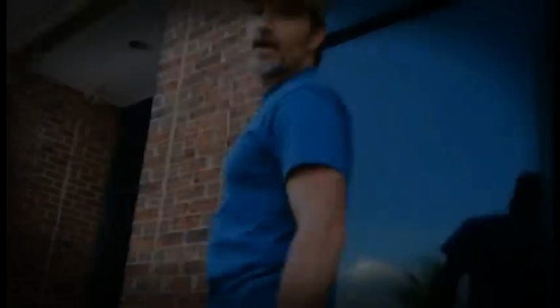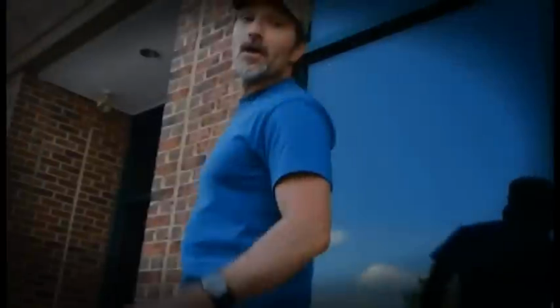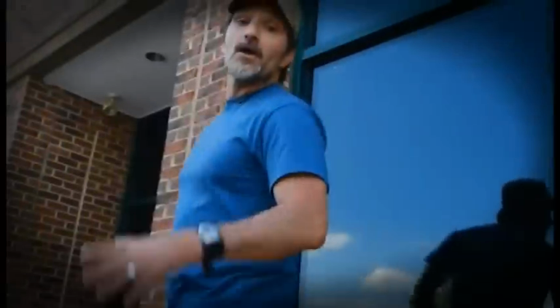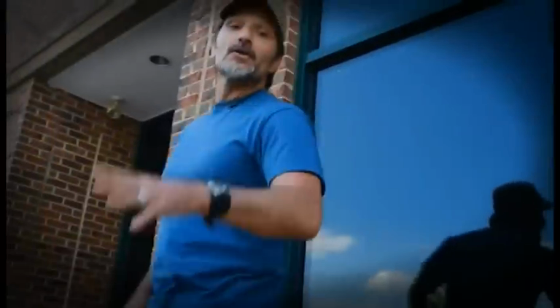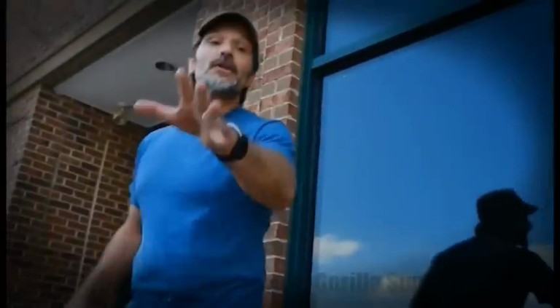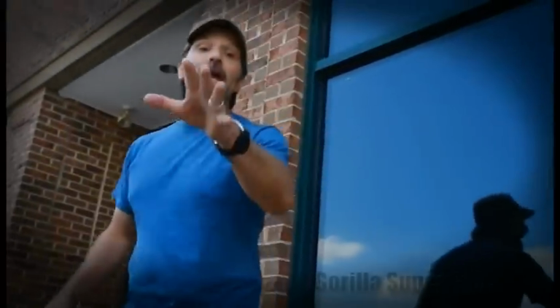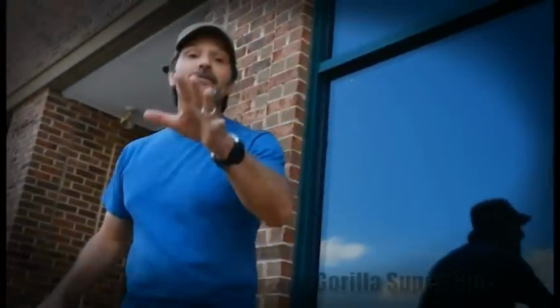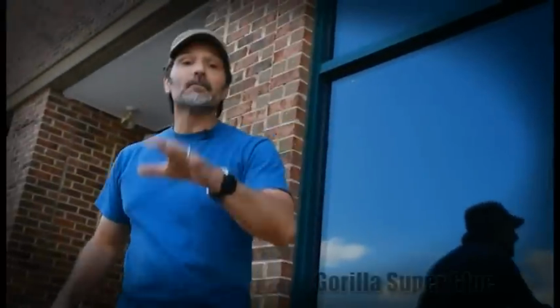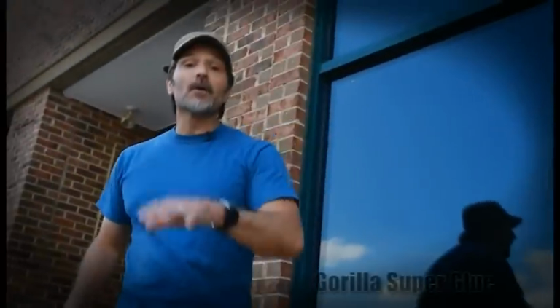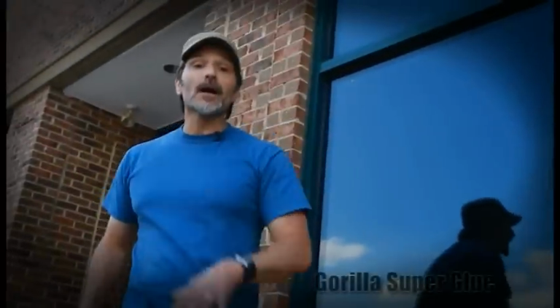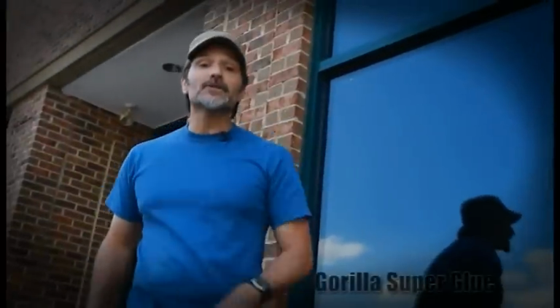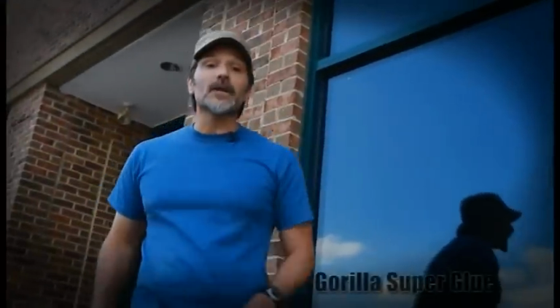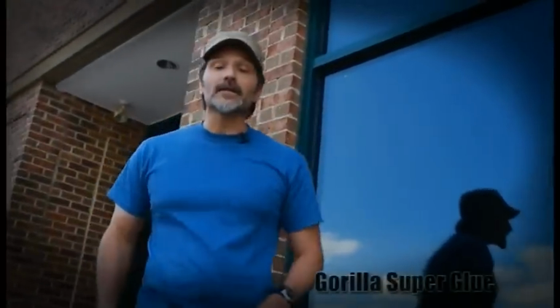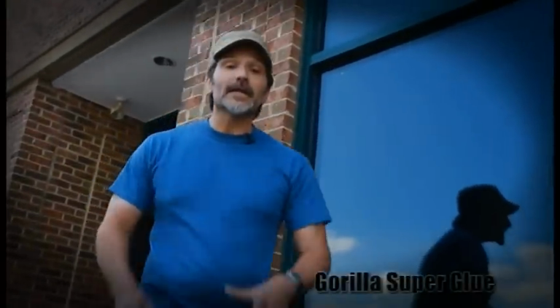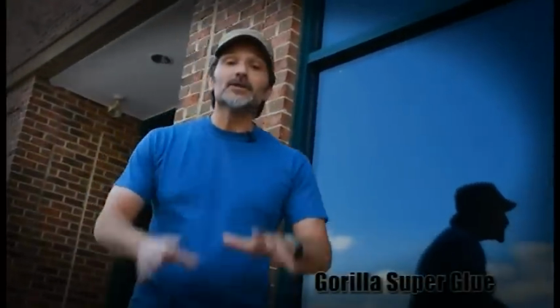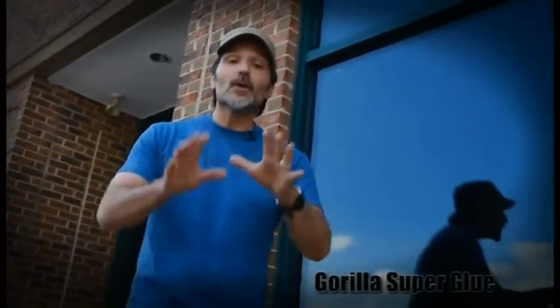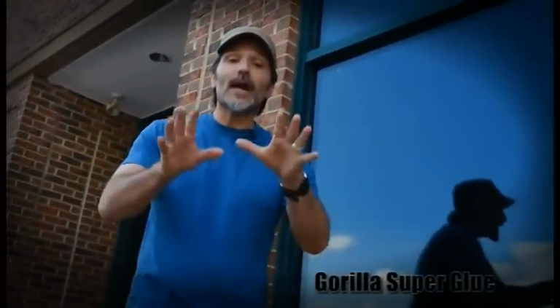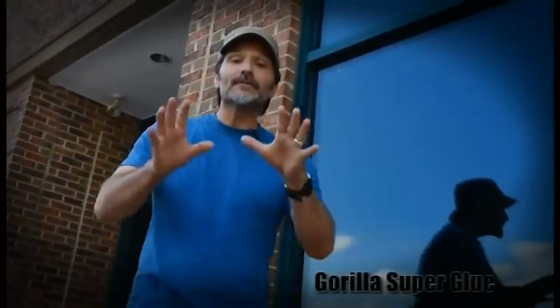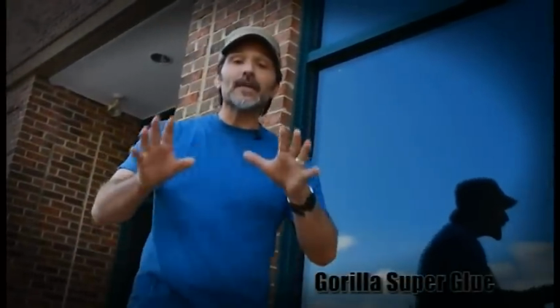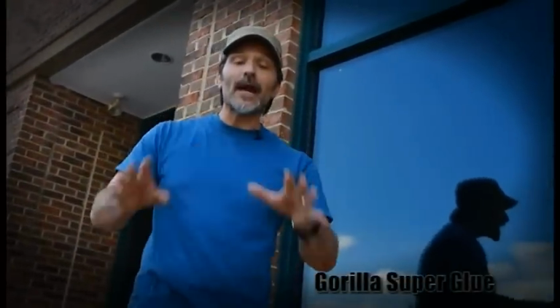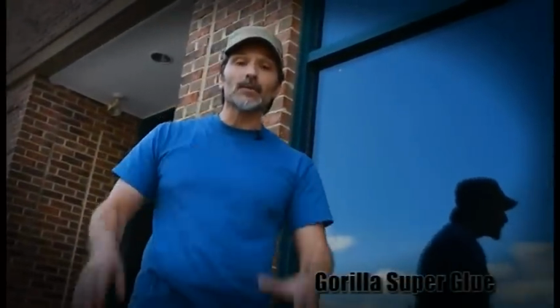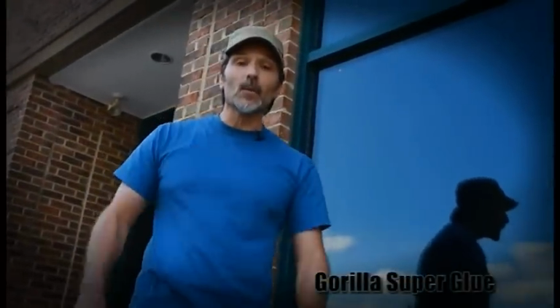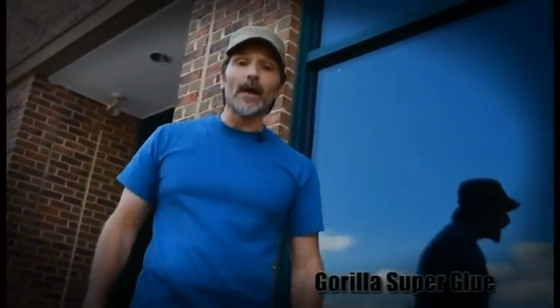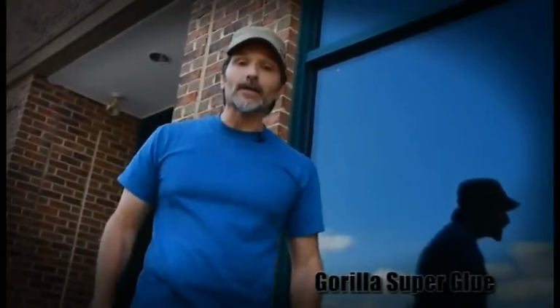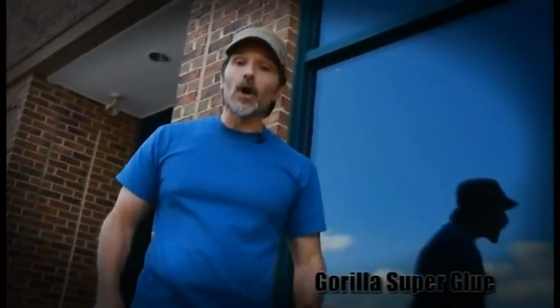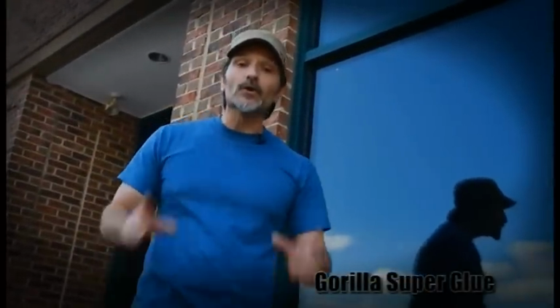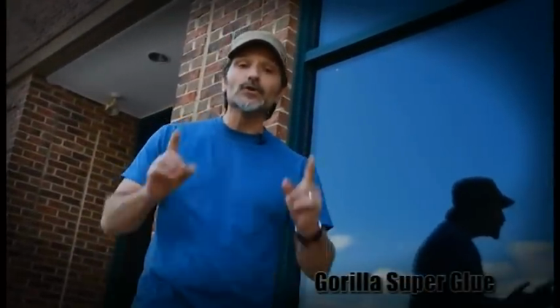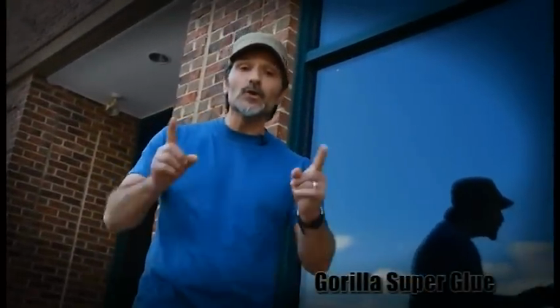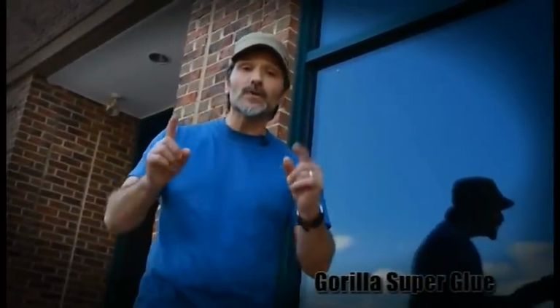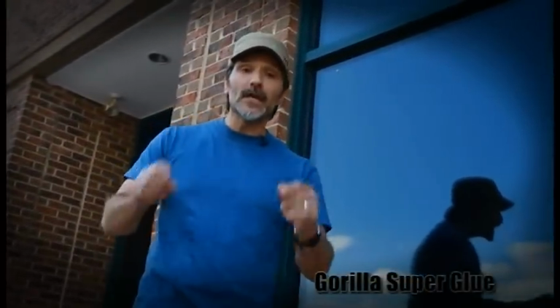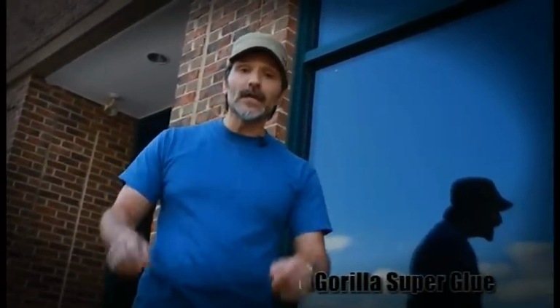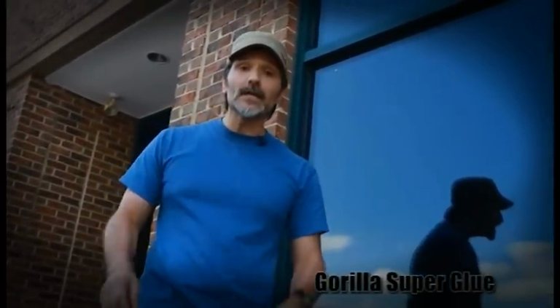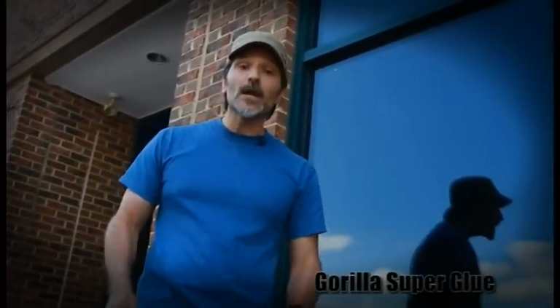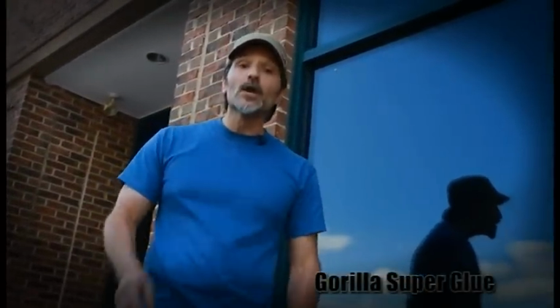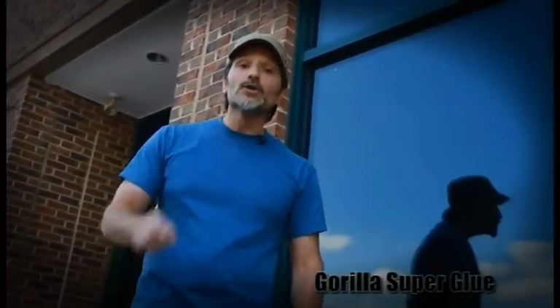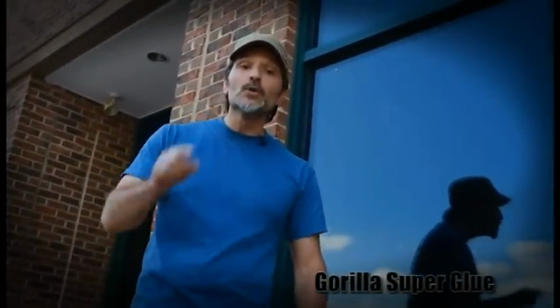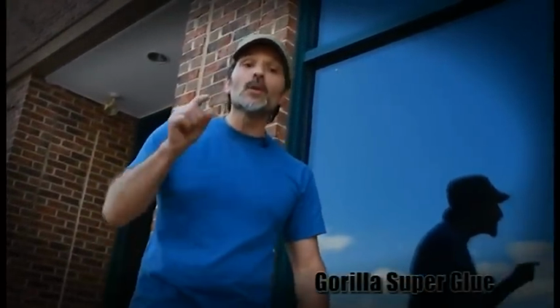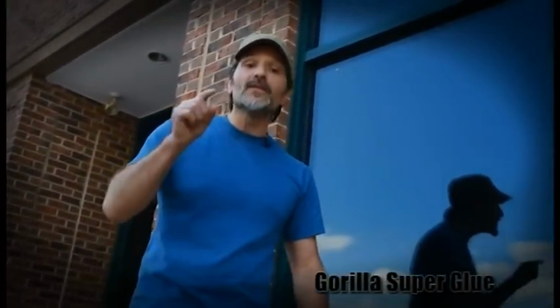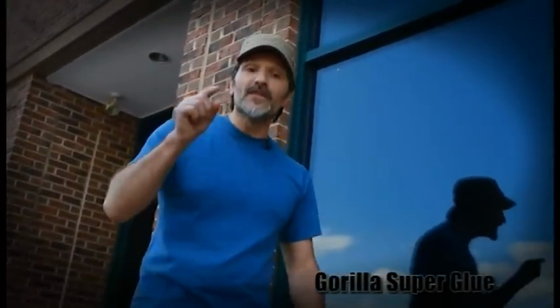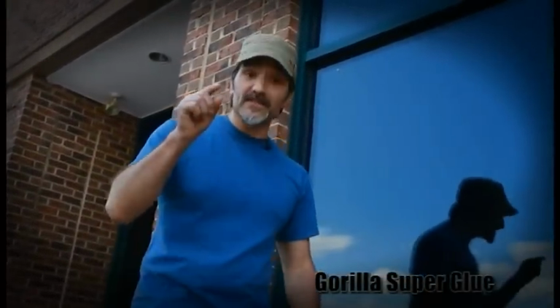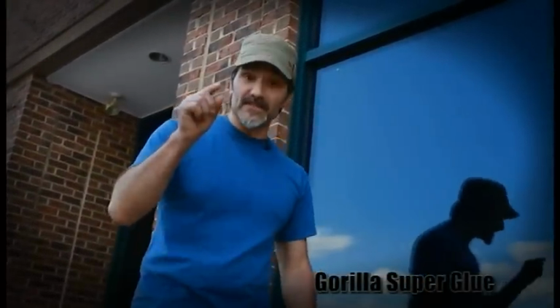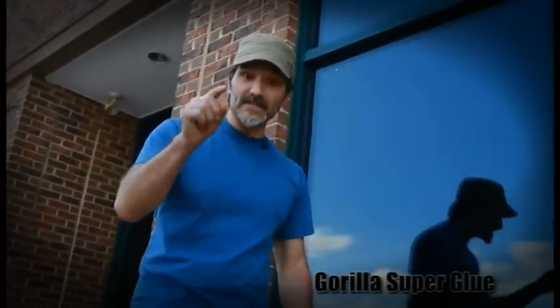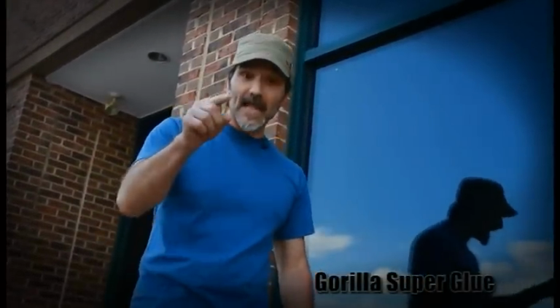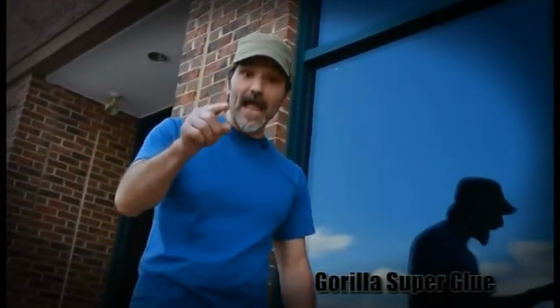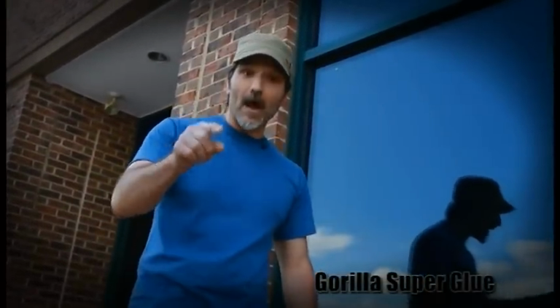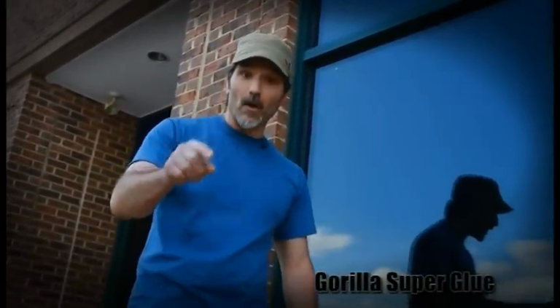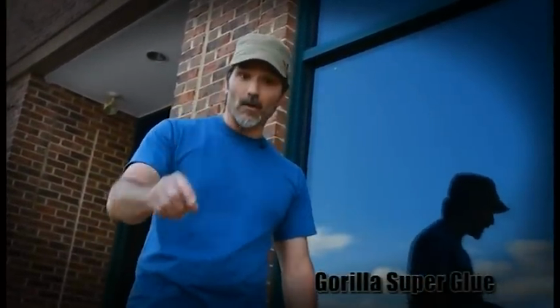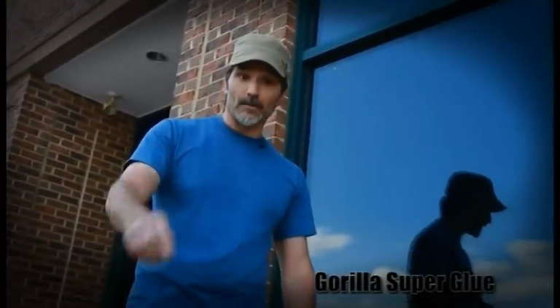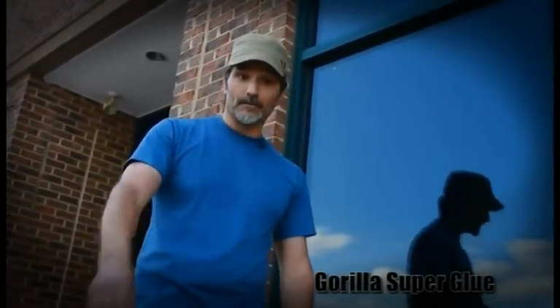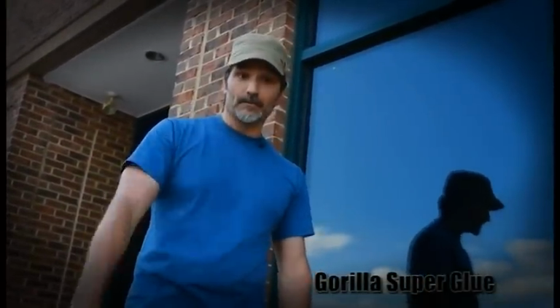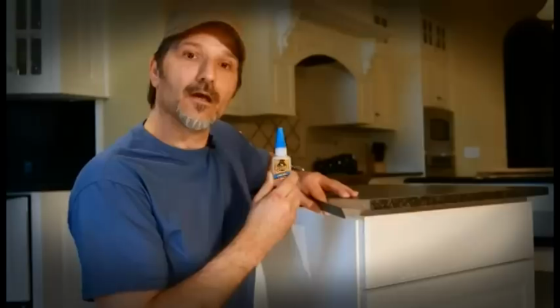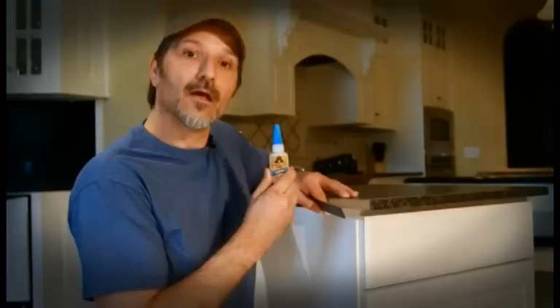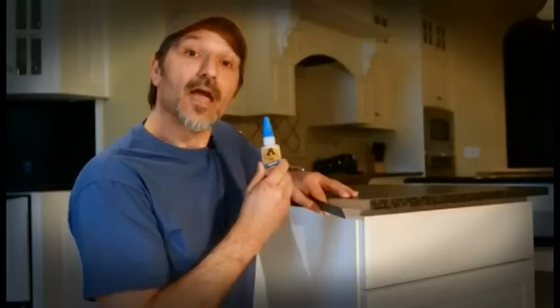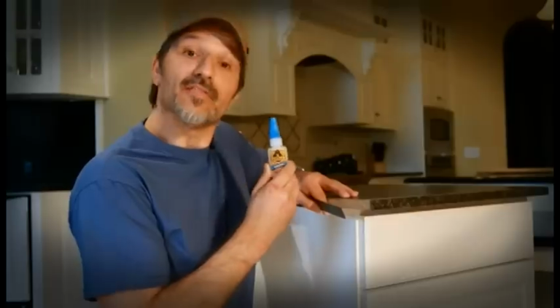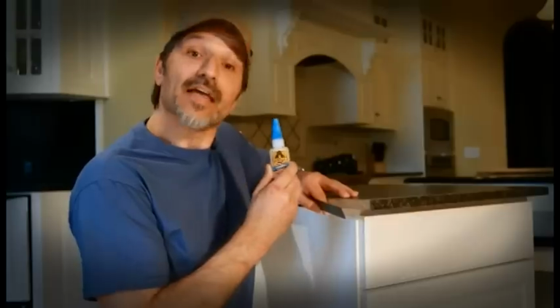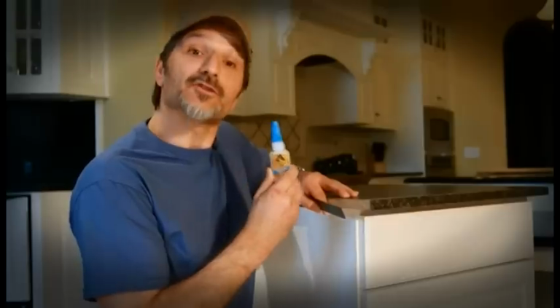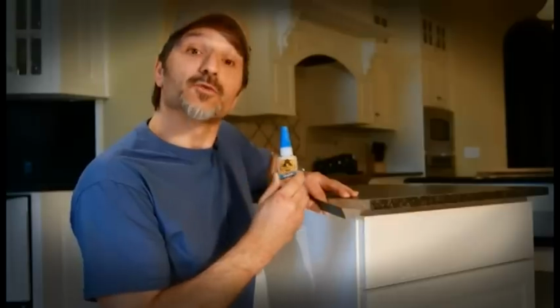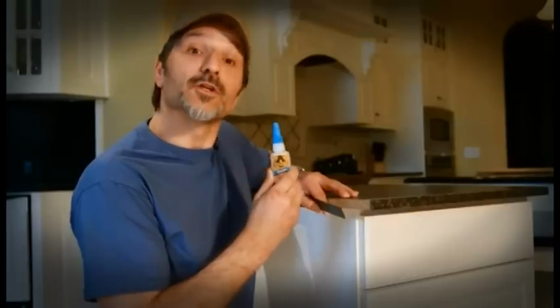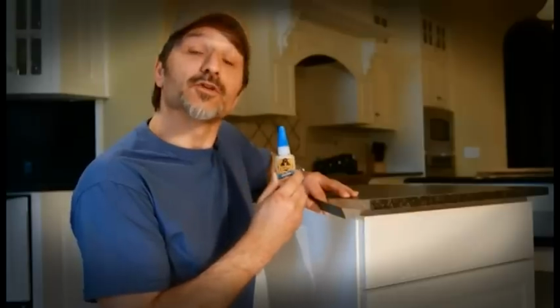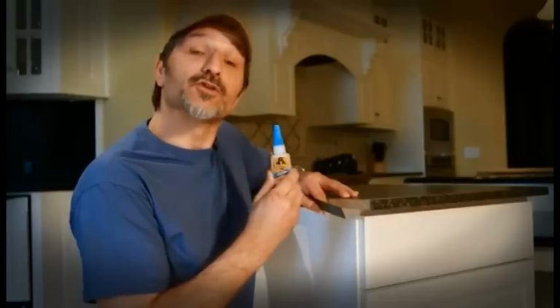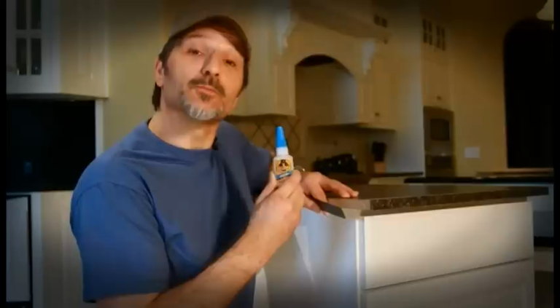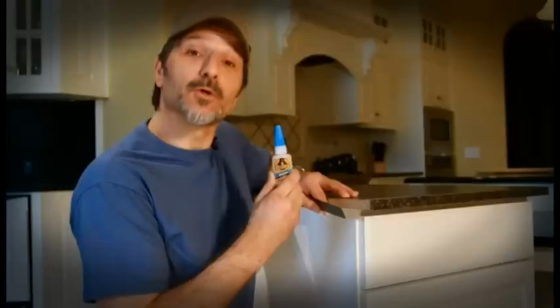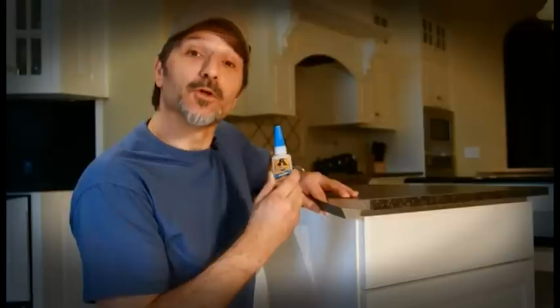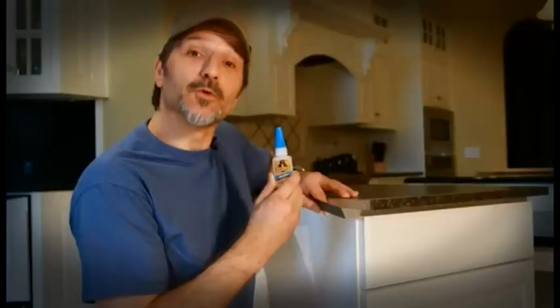So you have a project and you don't have time to wait. Are you kidding? You want to fix it now. And that's Gorilla Super Glue.